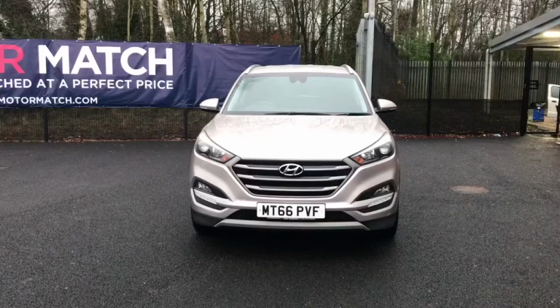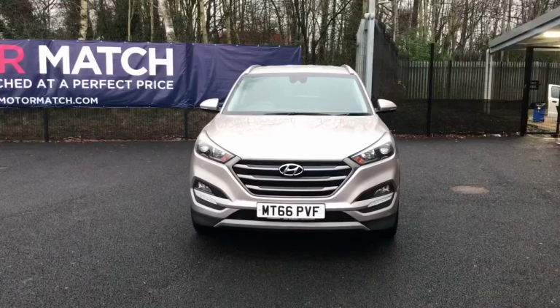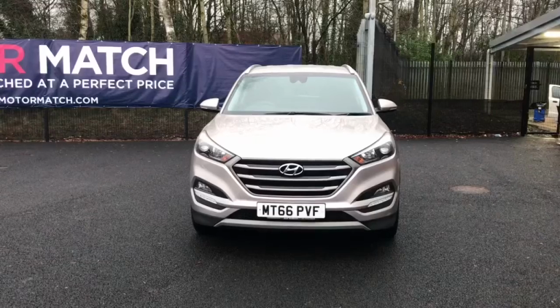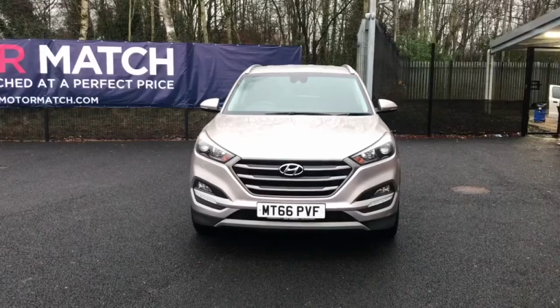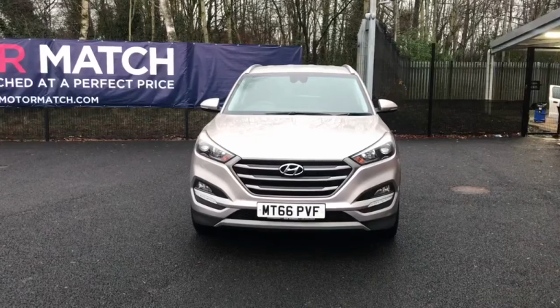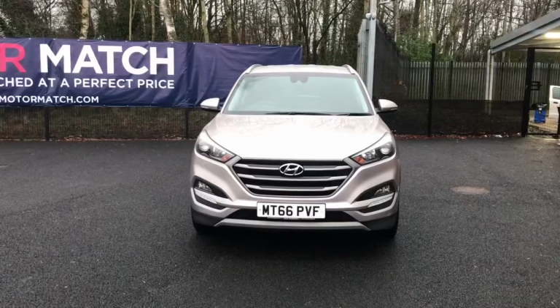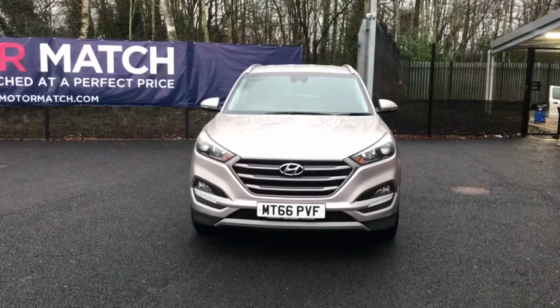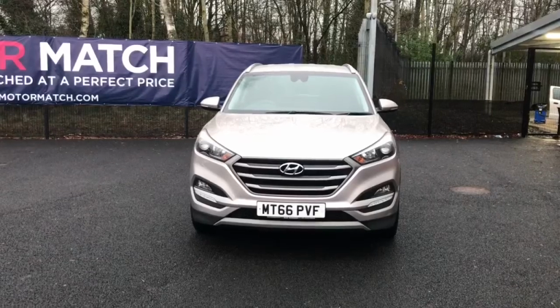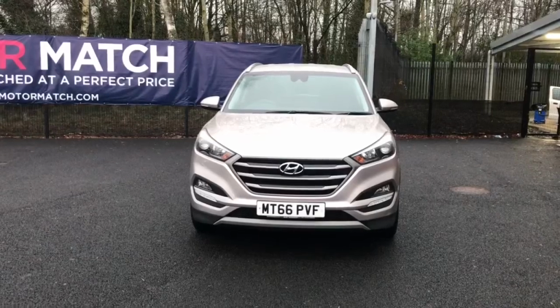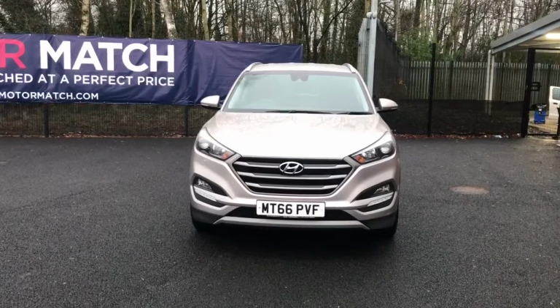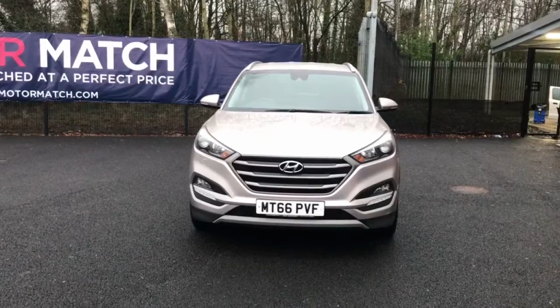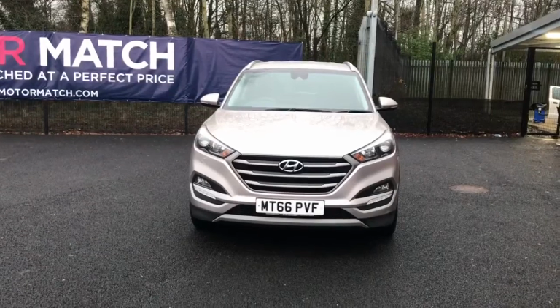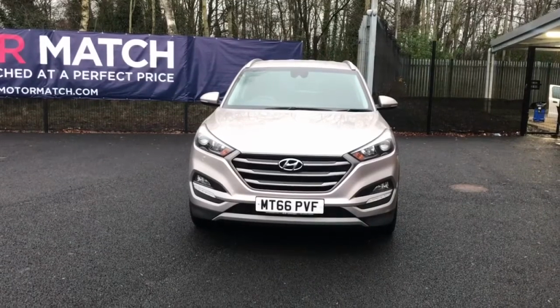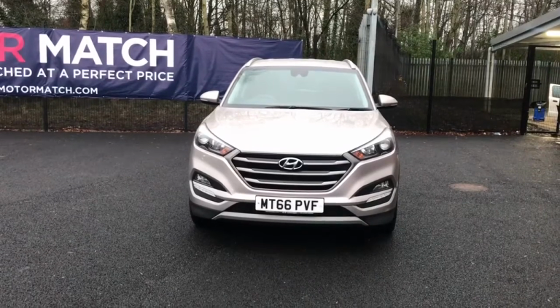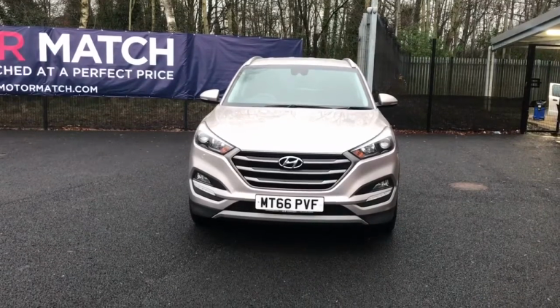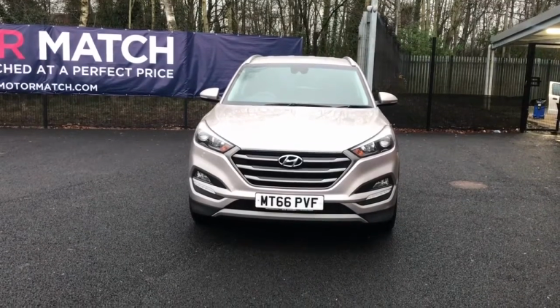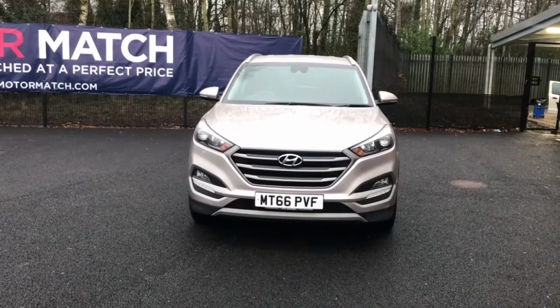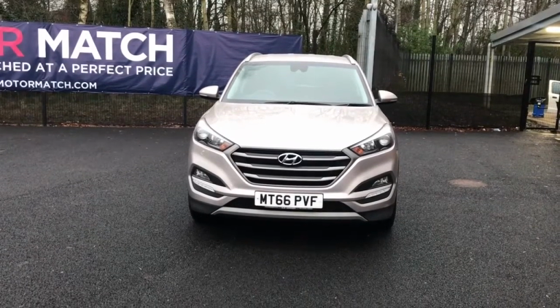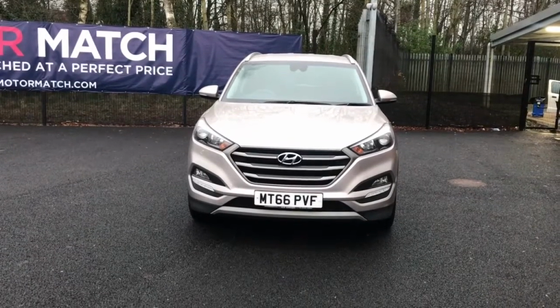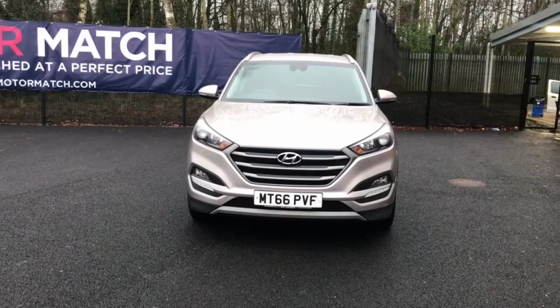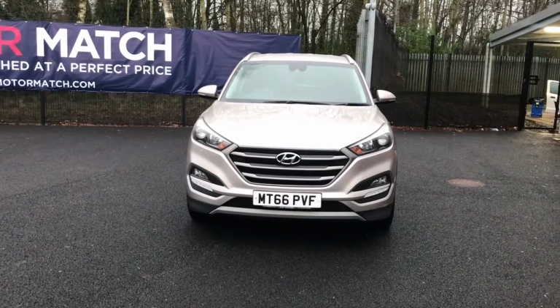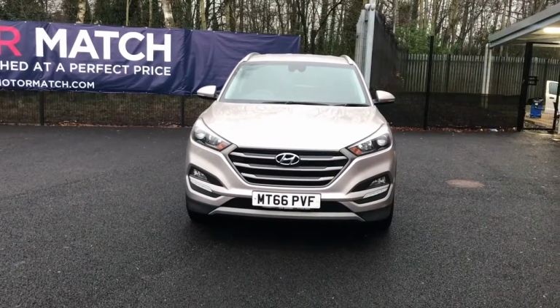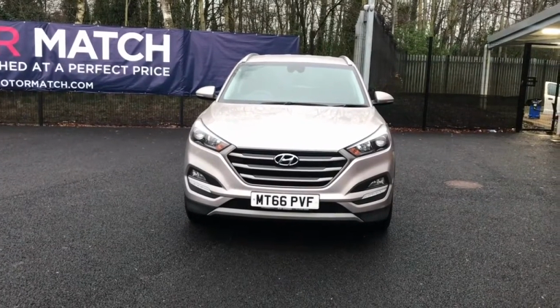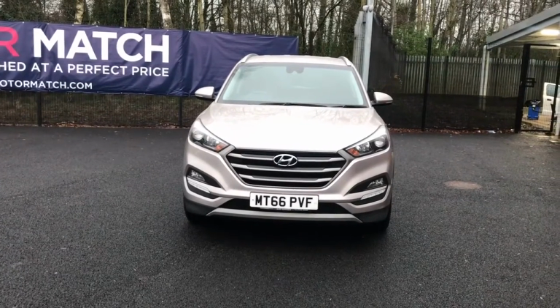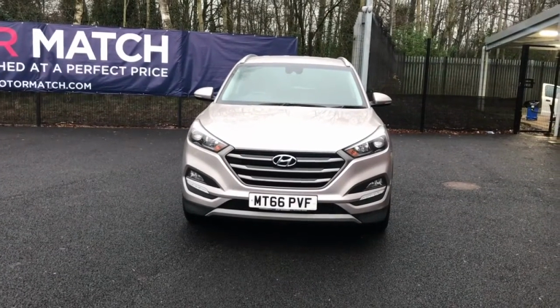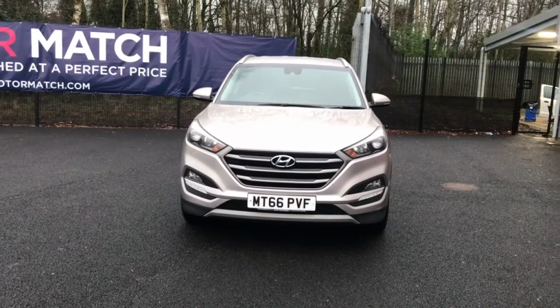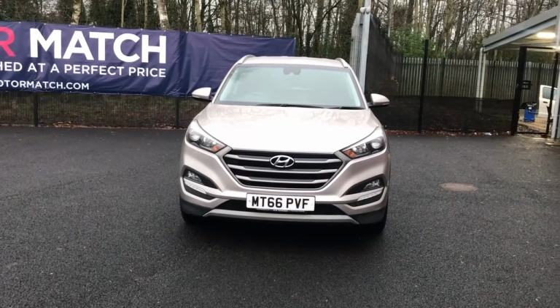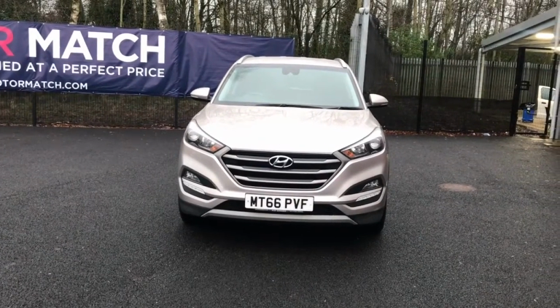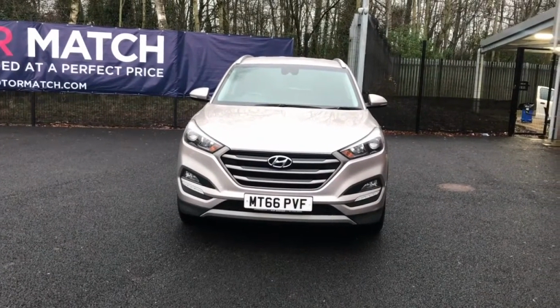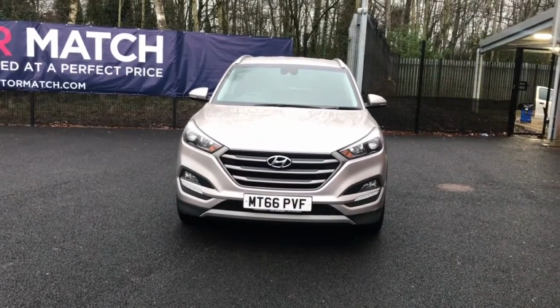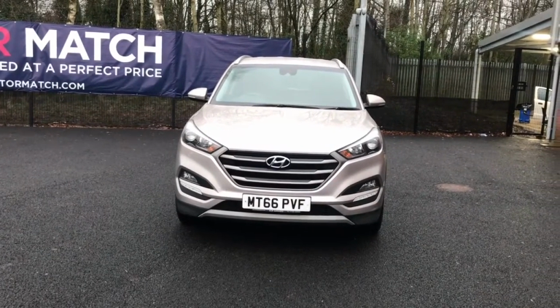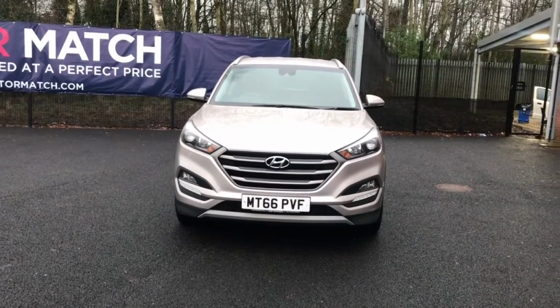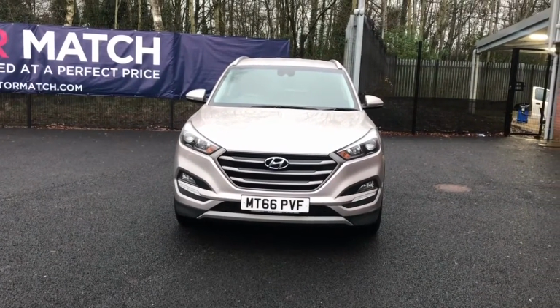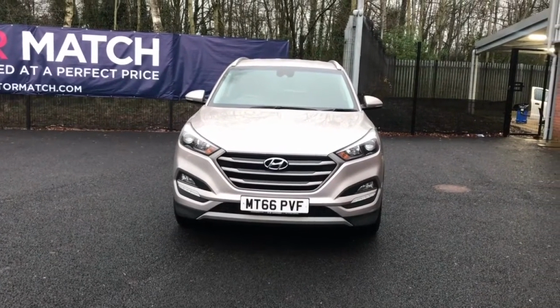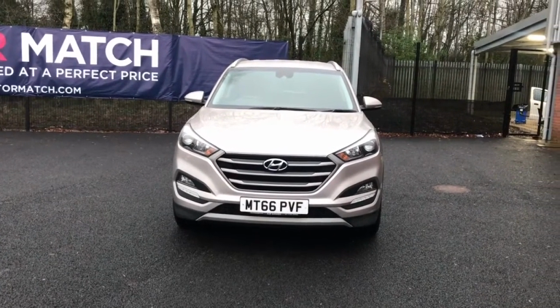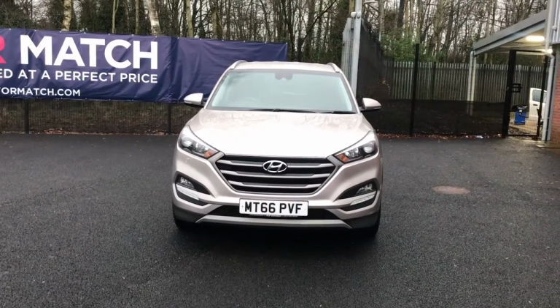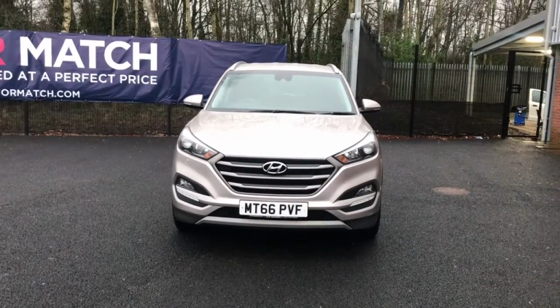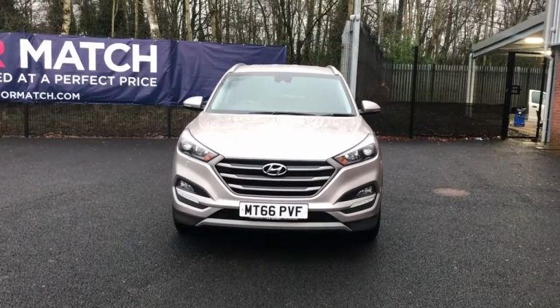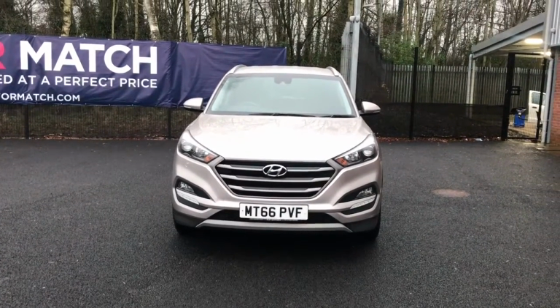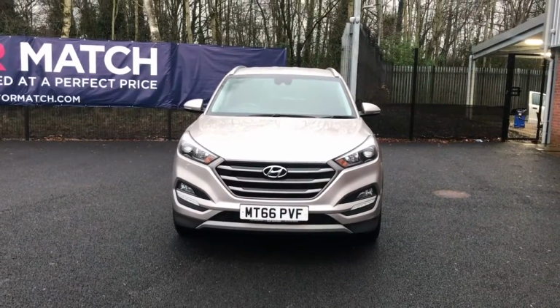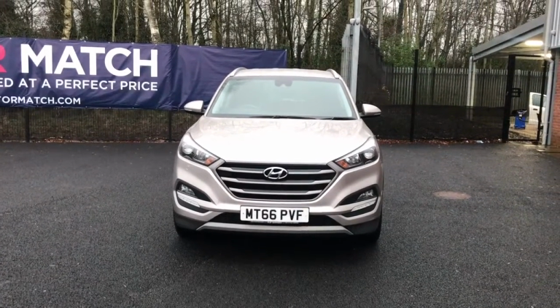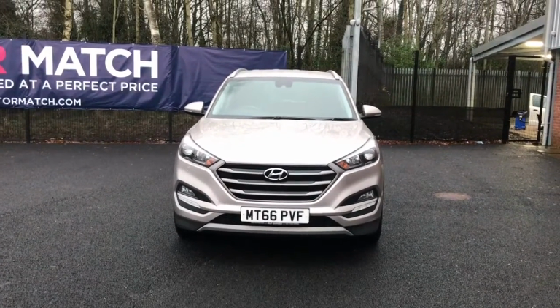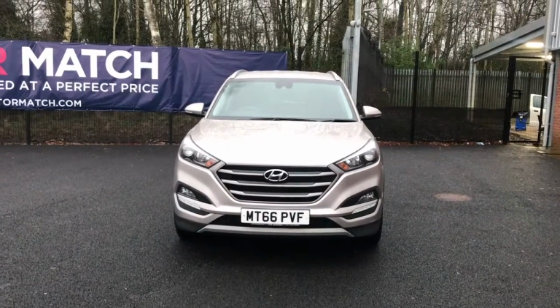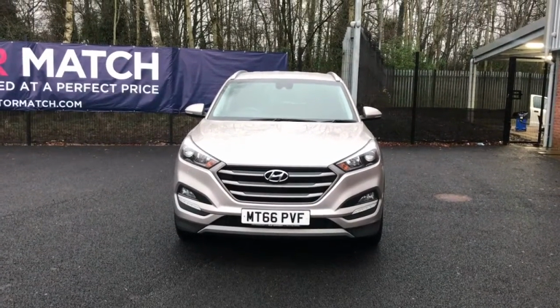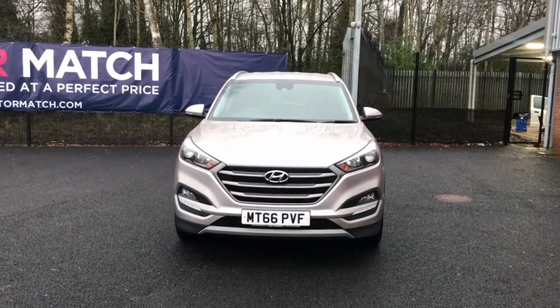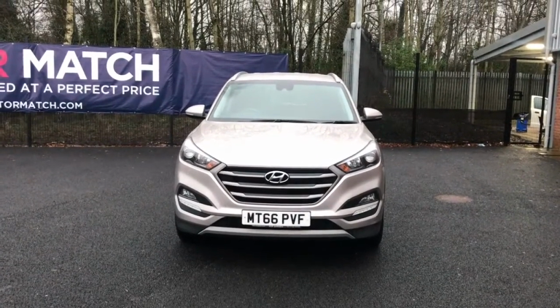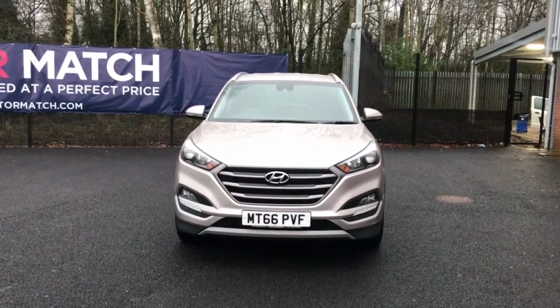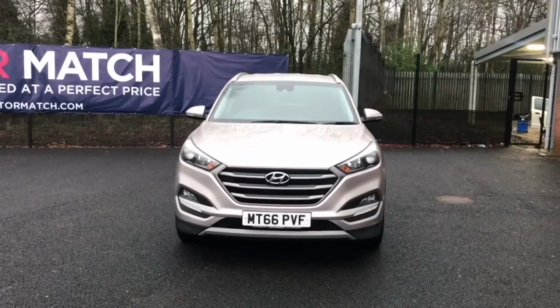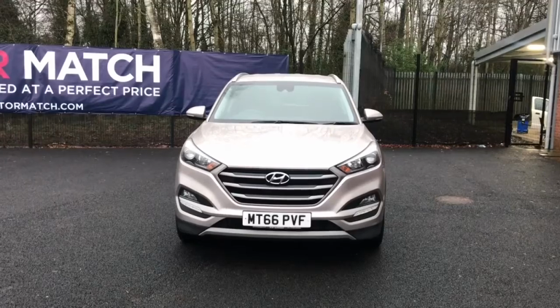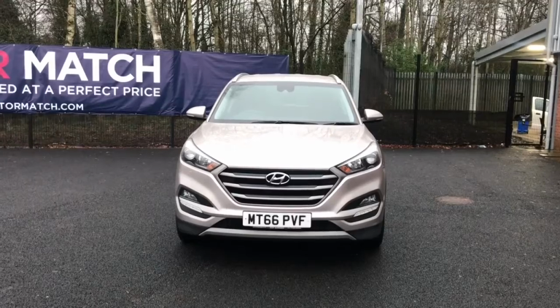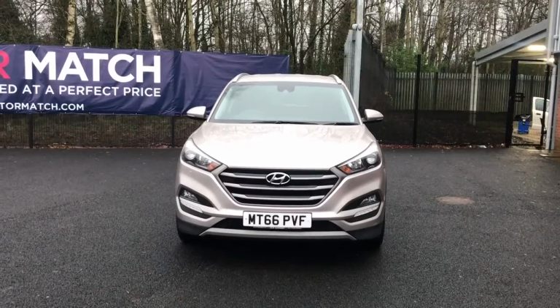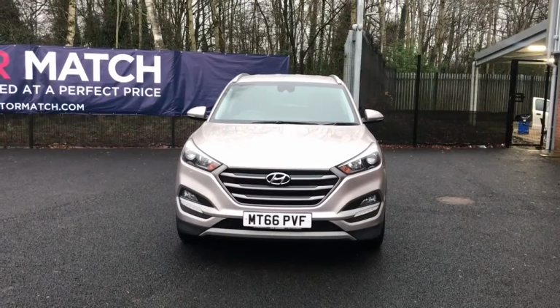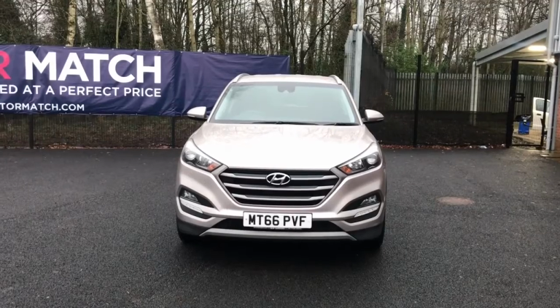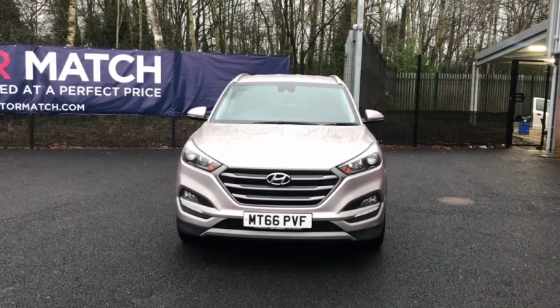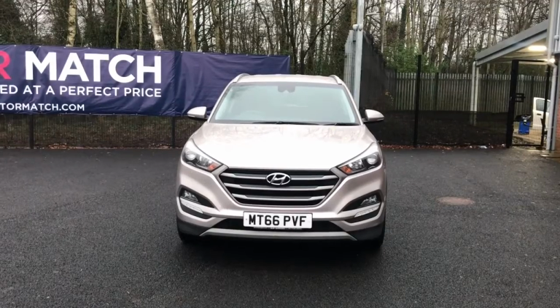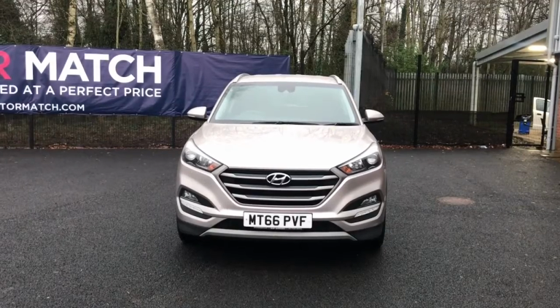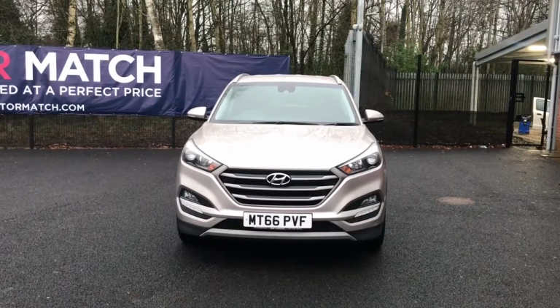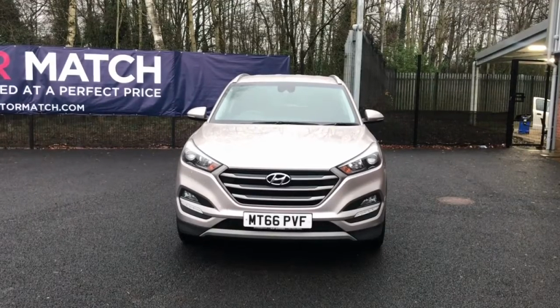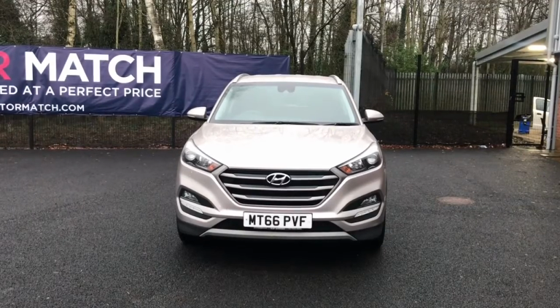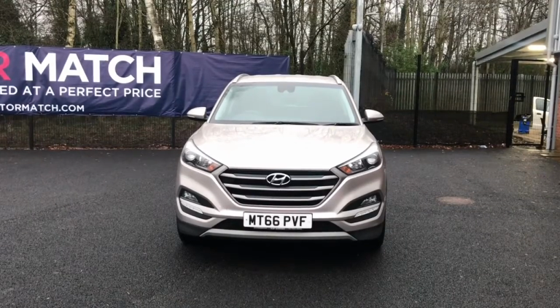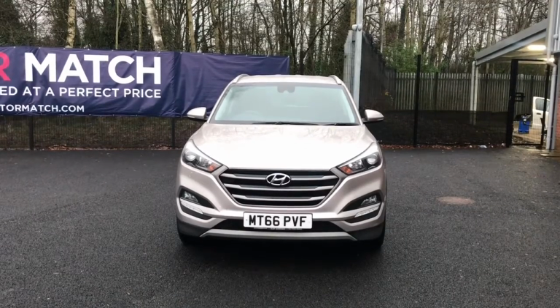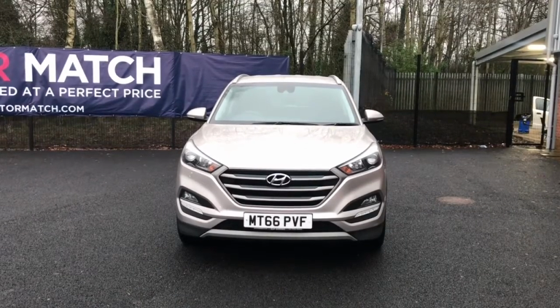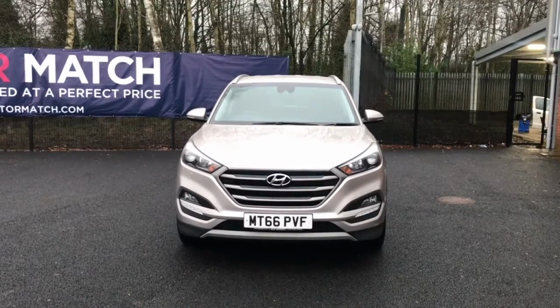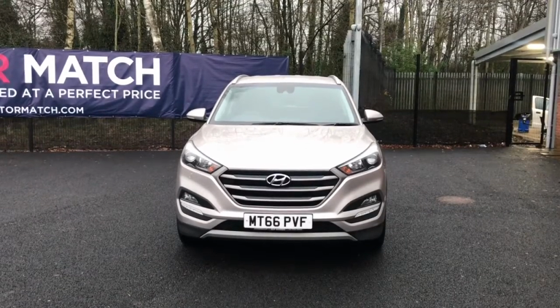Hello and welcome to Motormatch Bolton. Today we've got this Hyundai Tucson CRDI Blue Drive SE Nav.